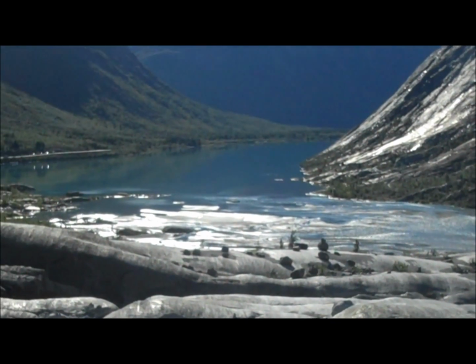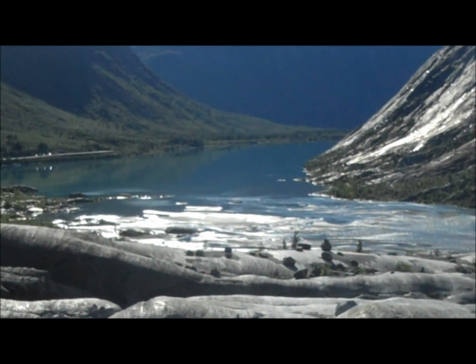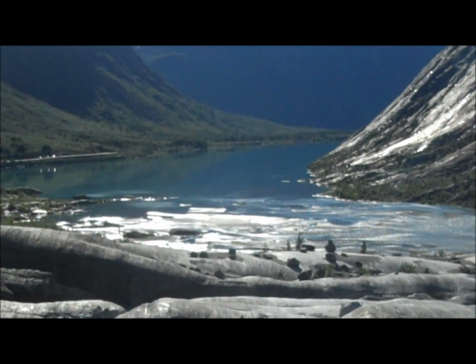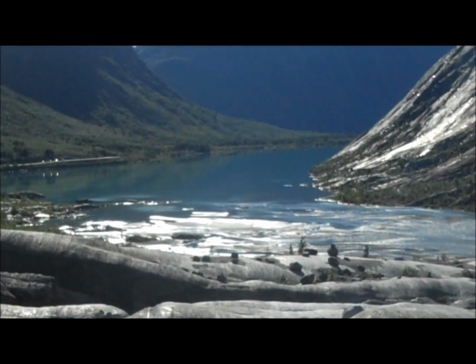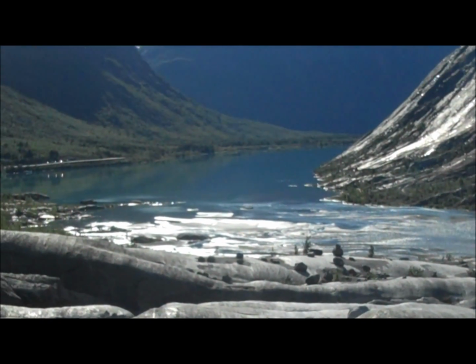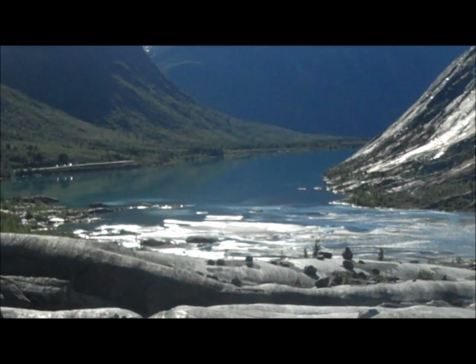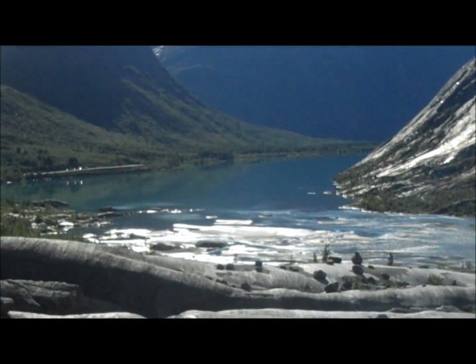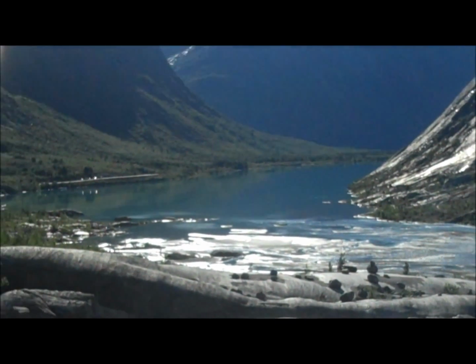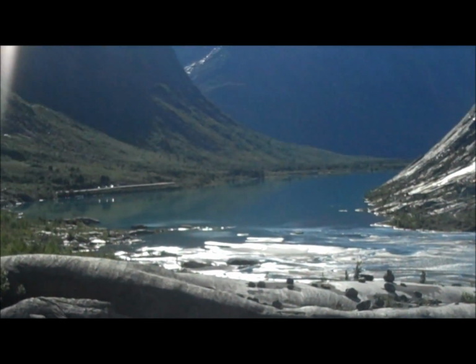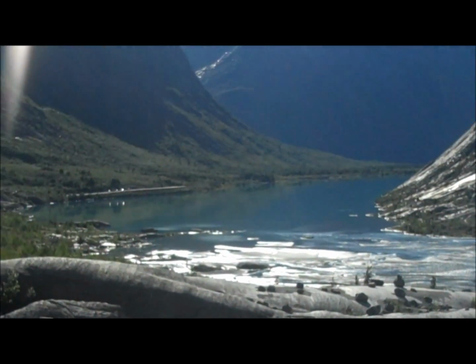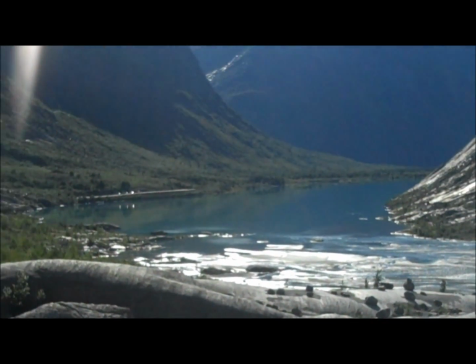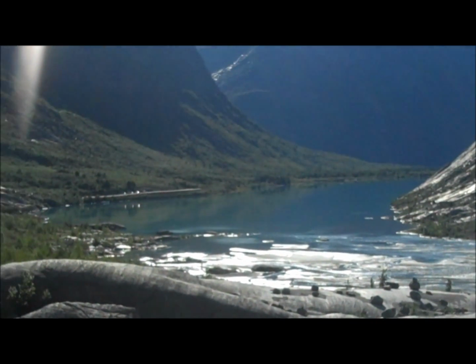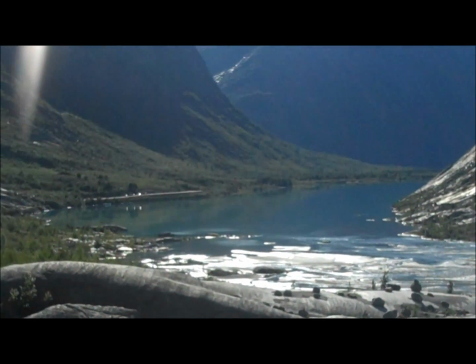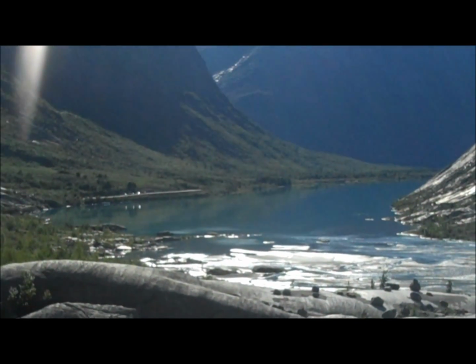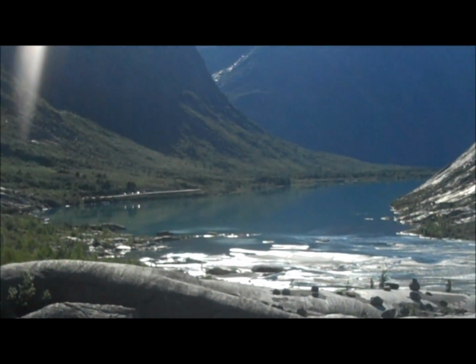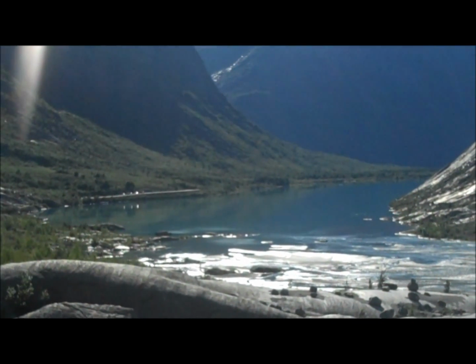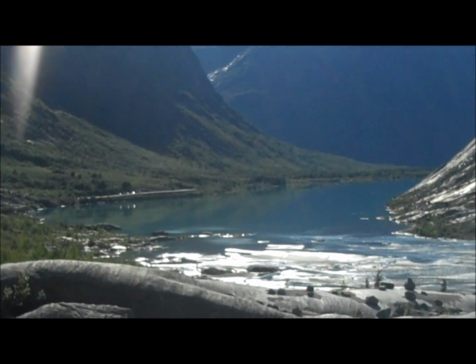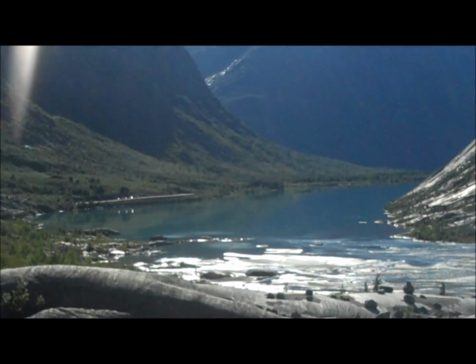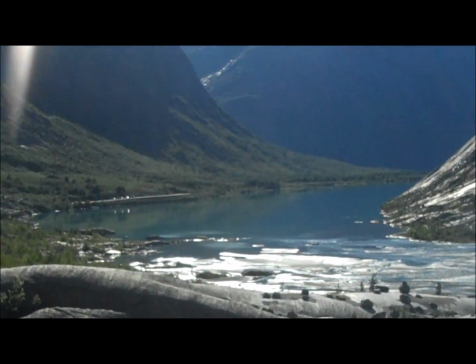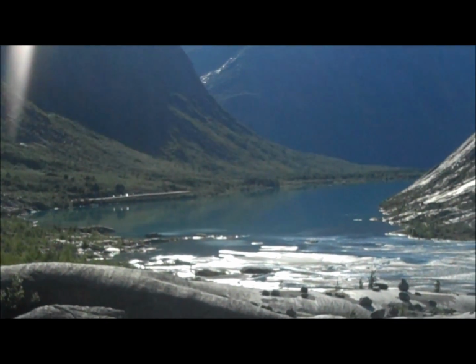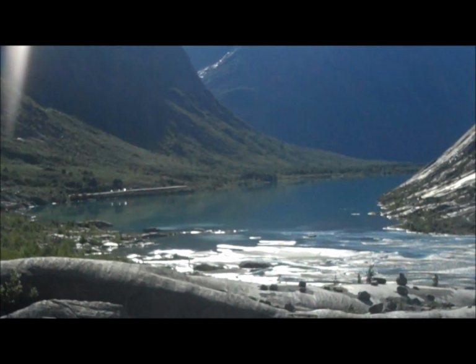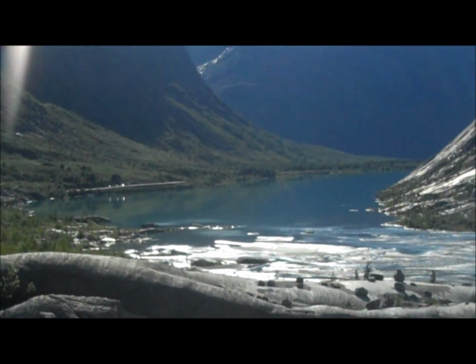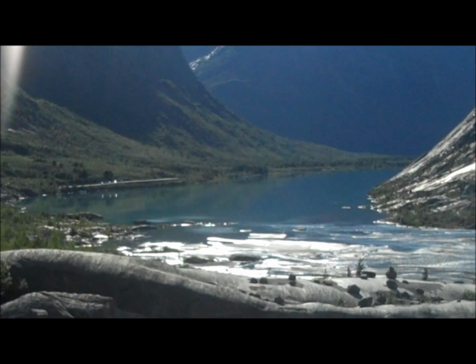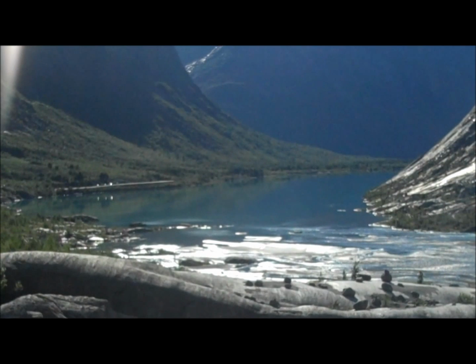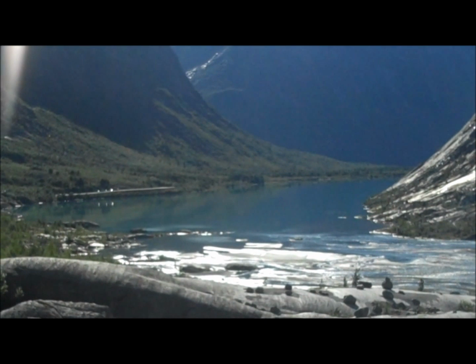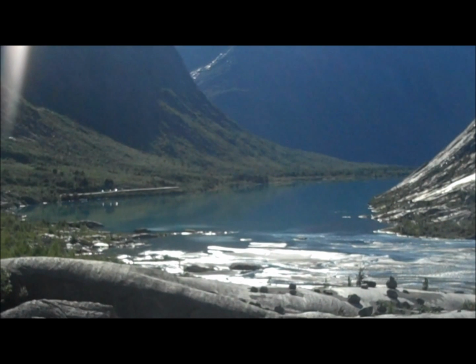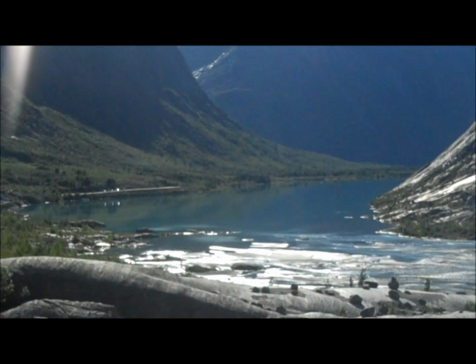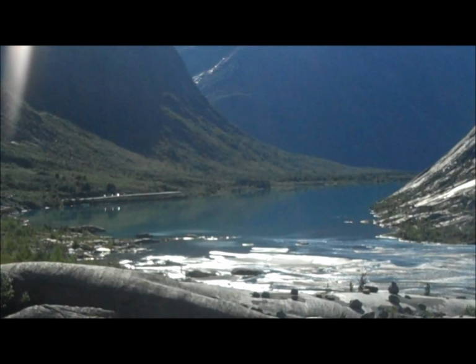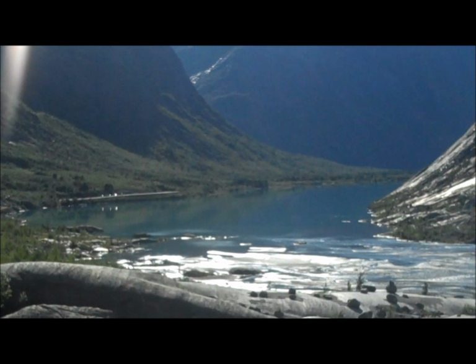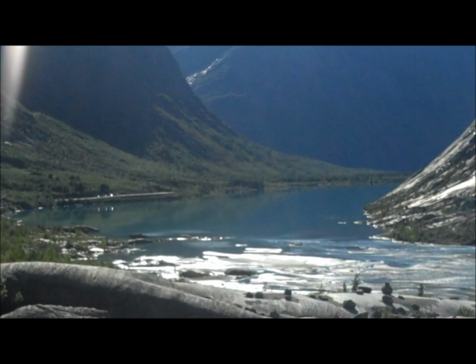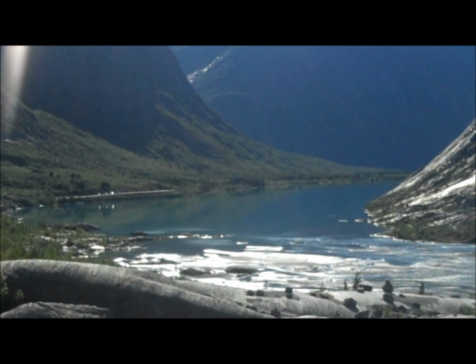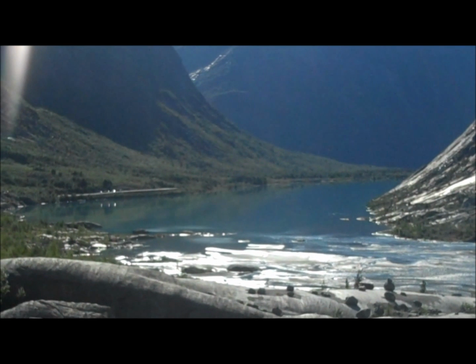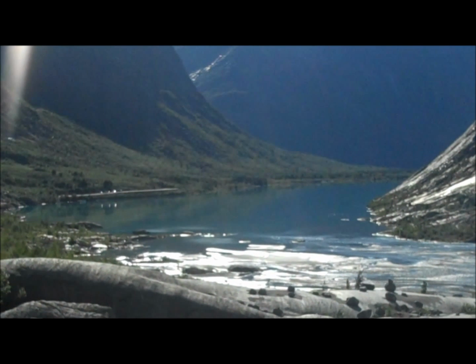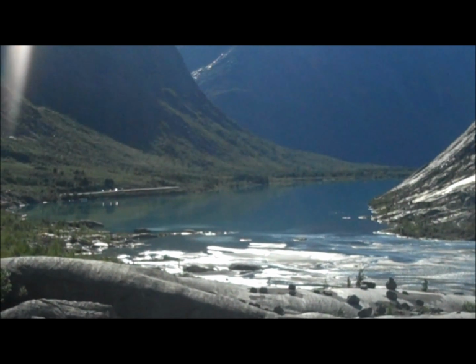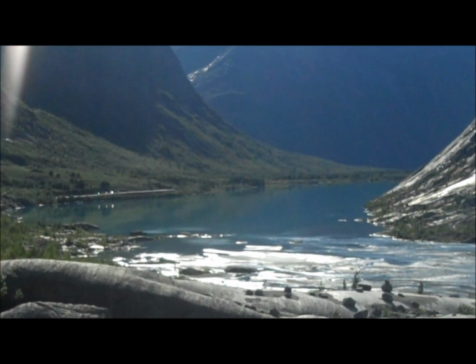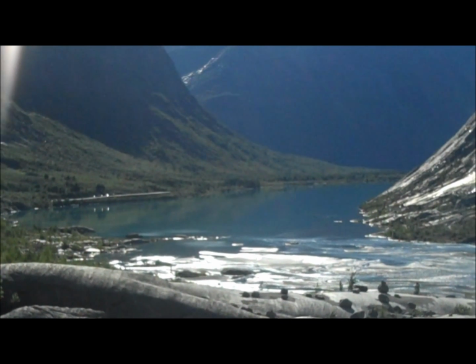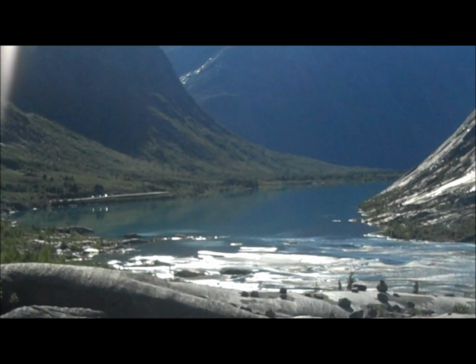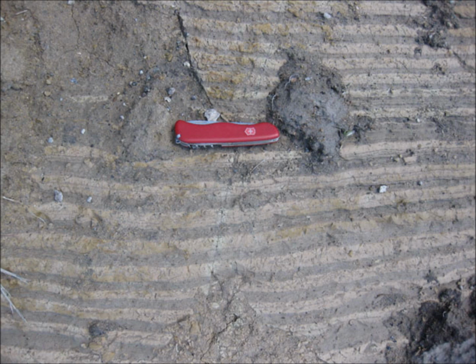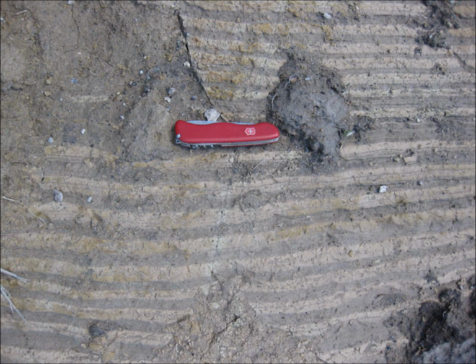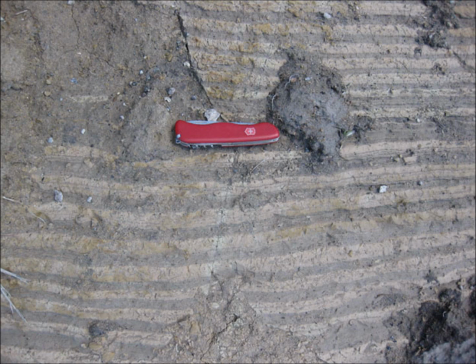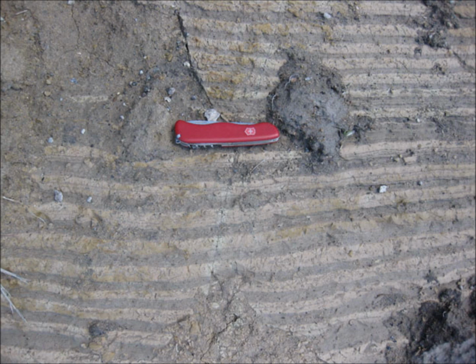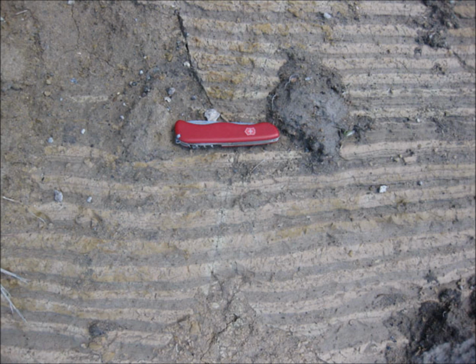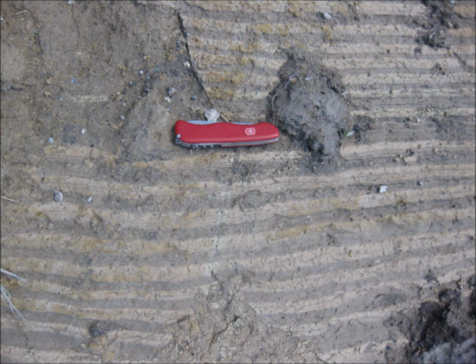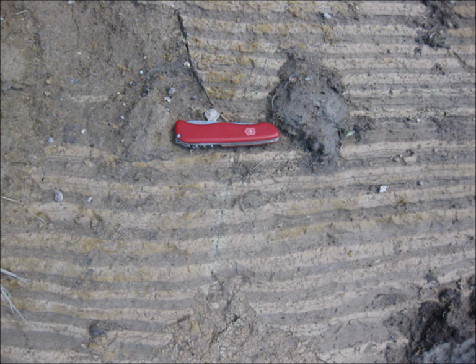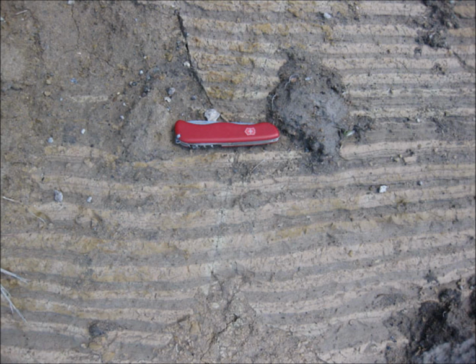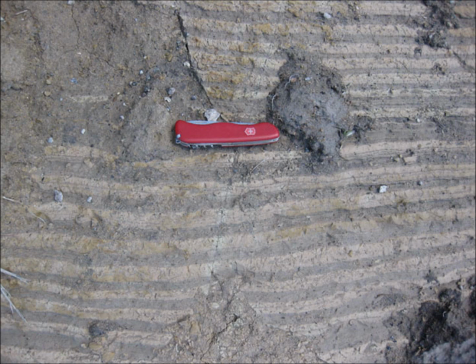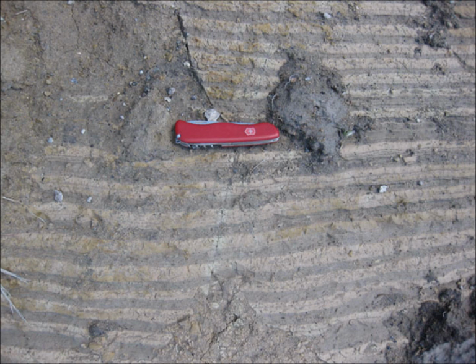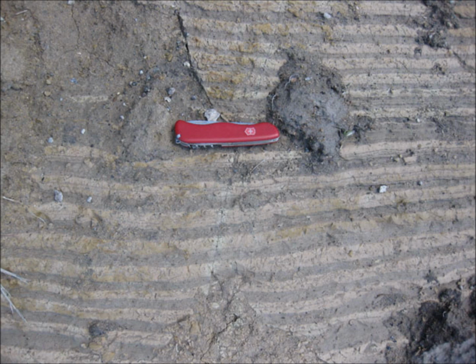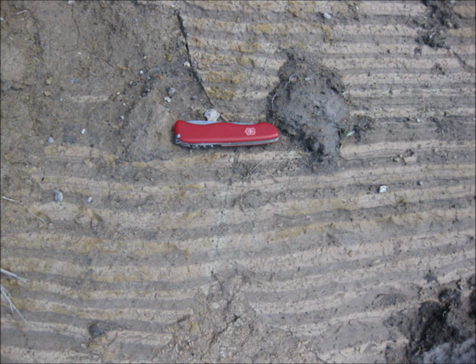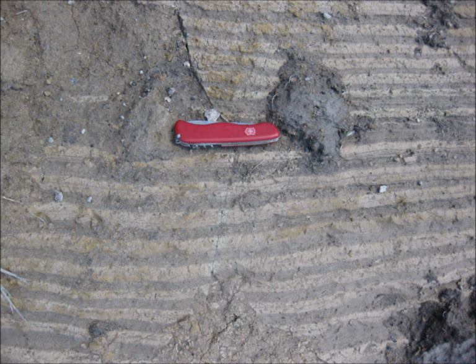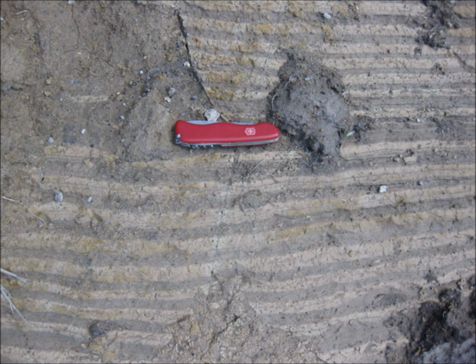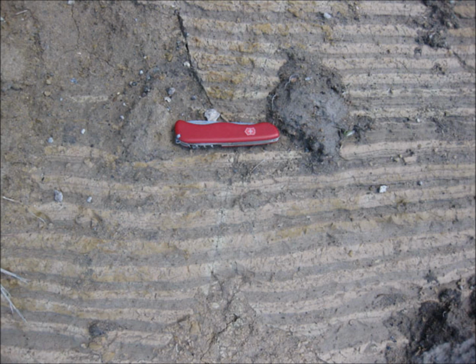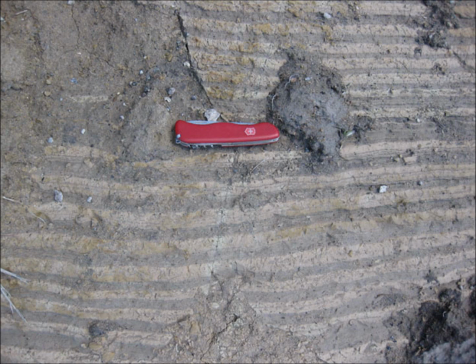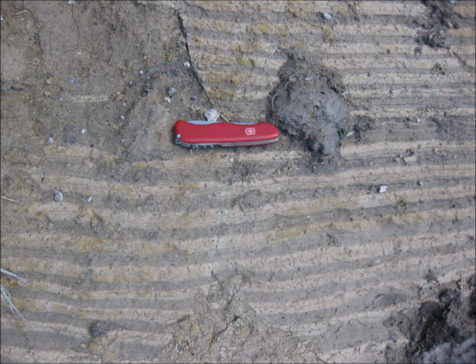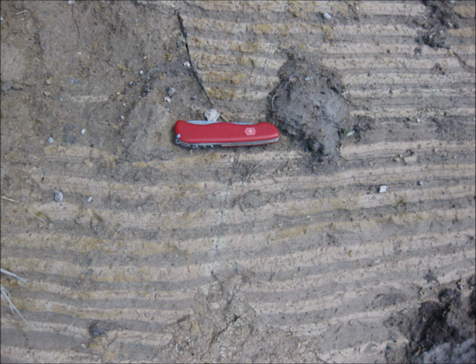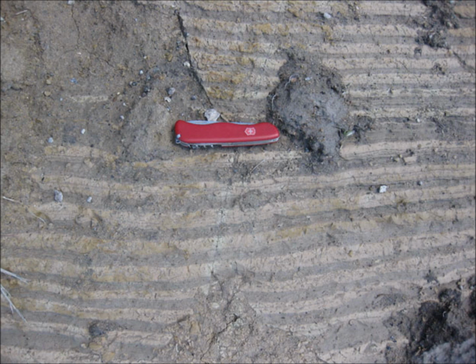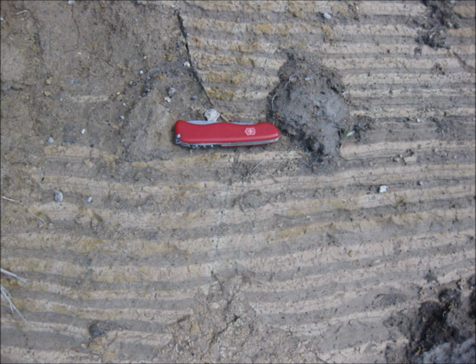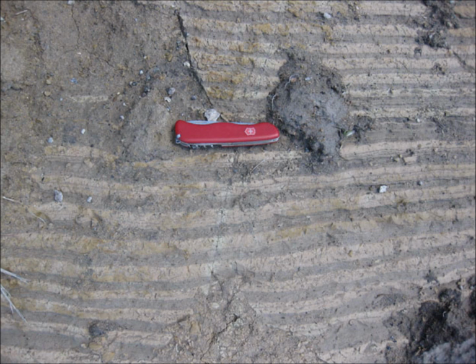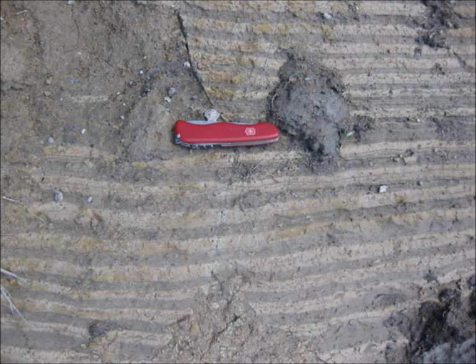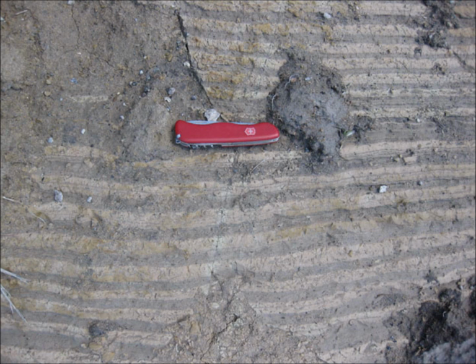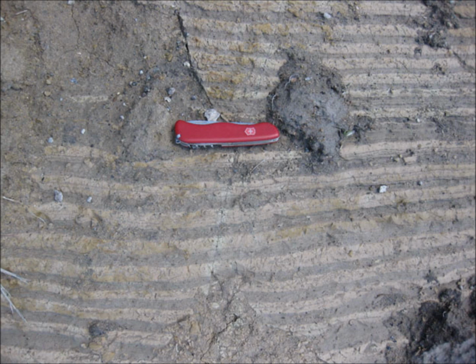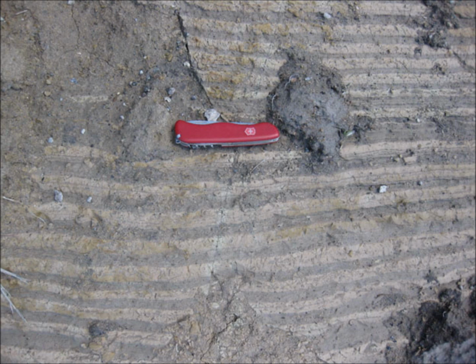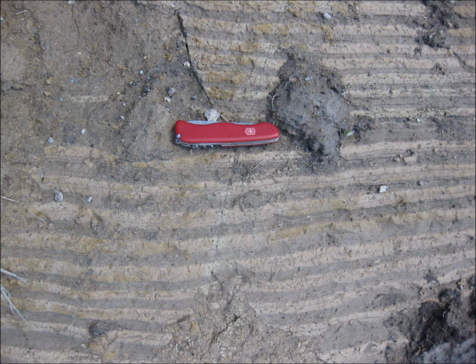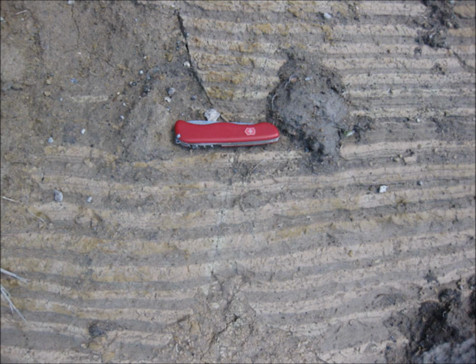If you looked at a cross section of the lake floor sediments, you would see bands of sediment called varves.